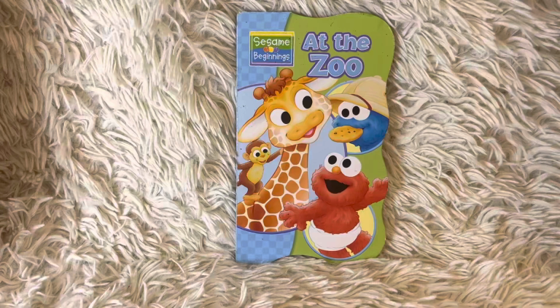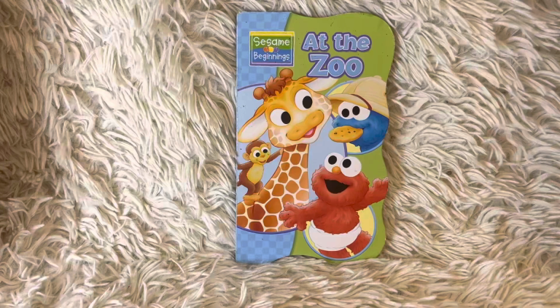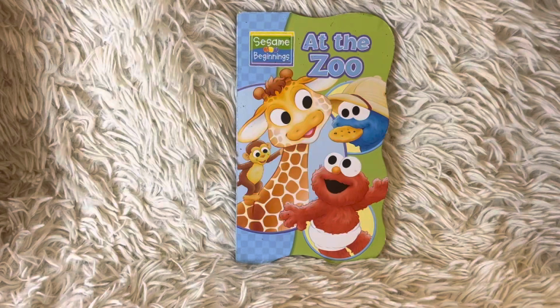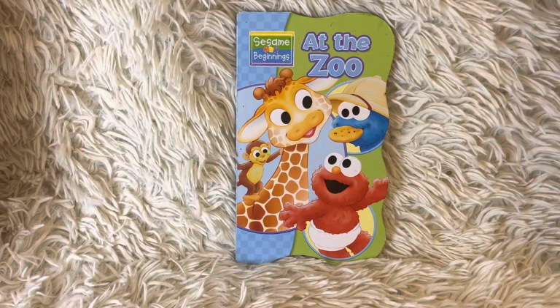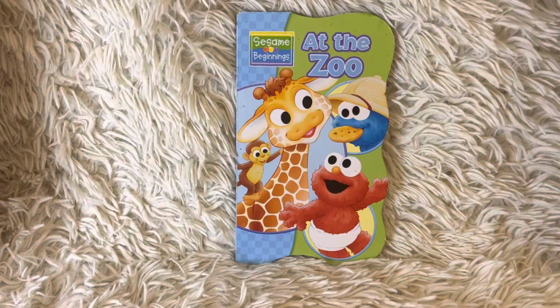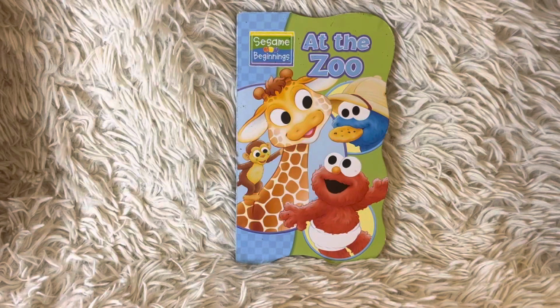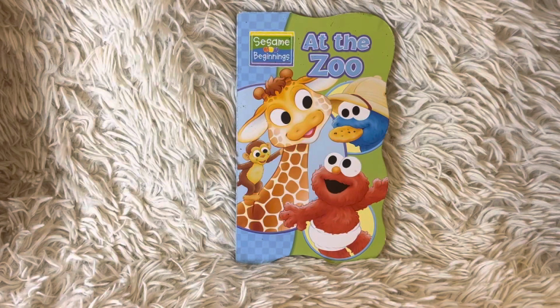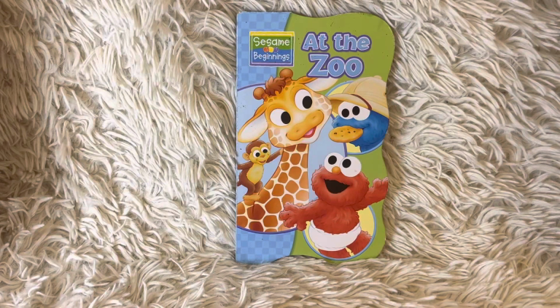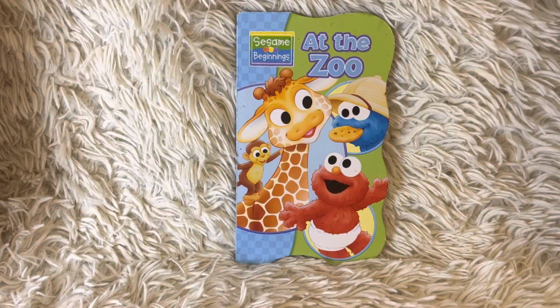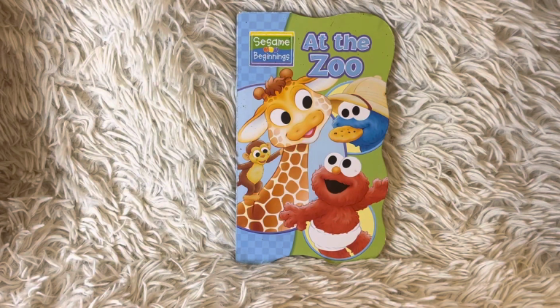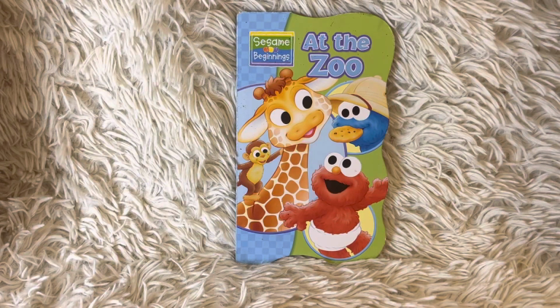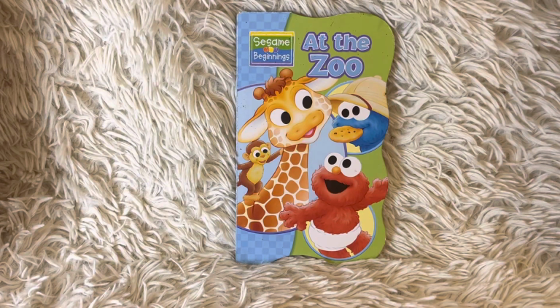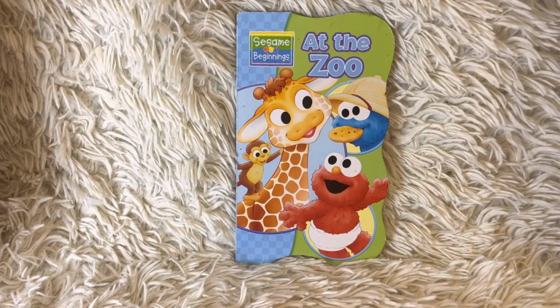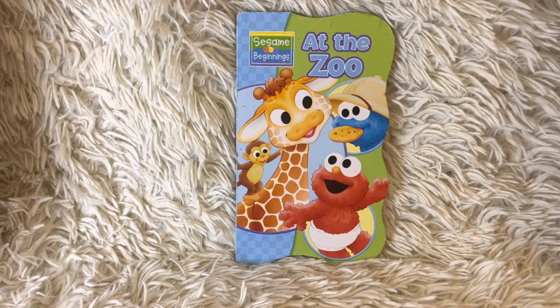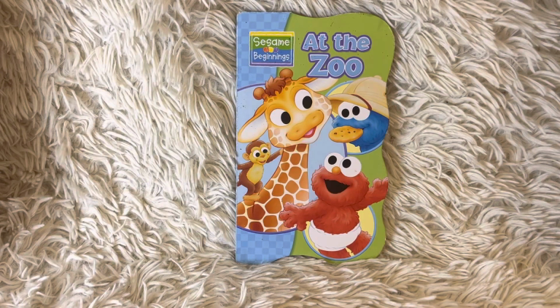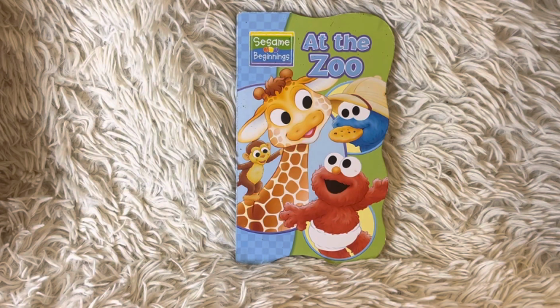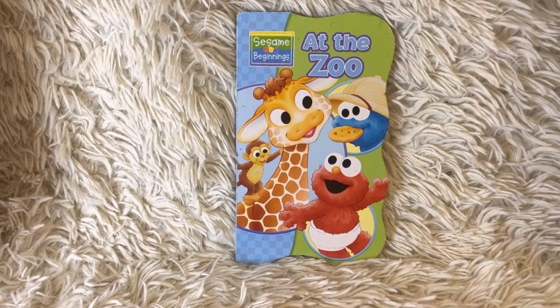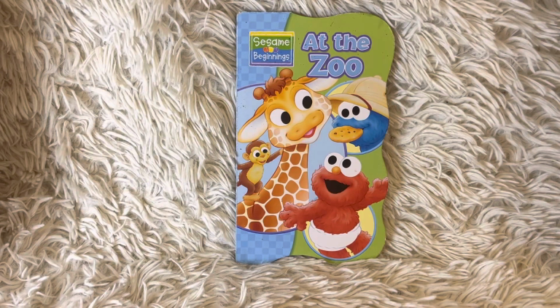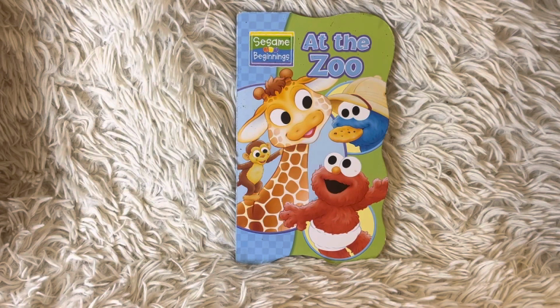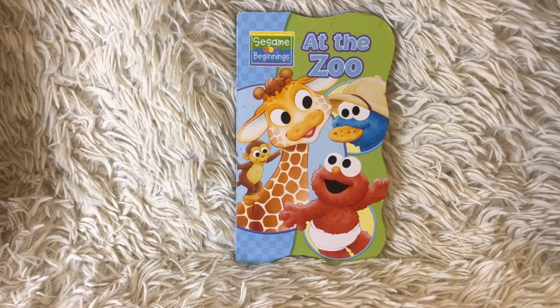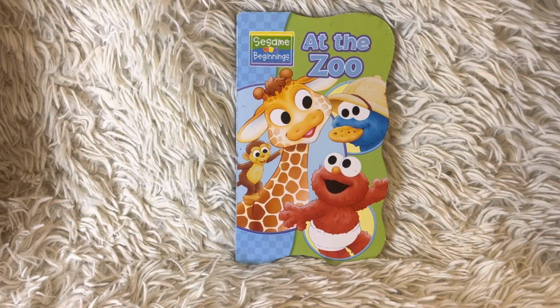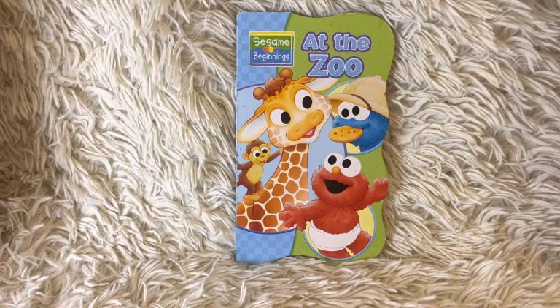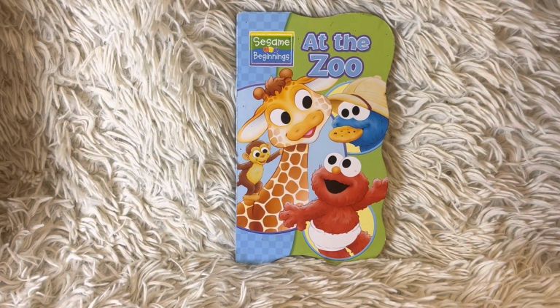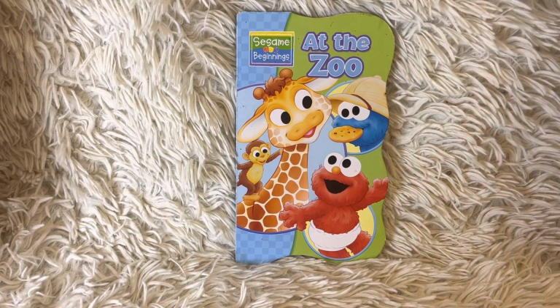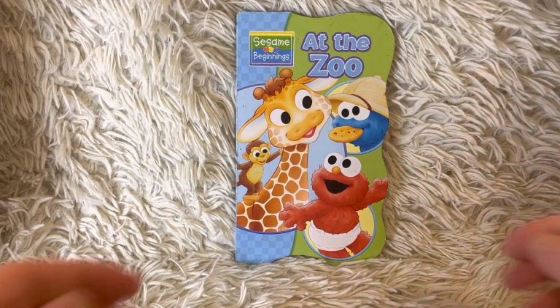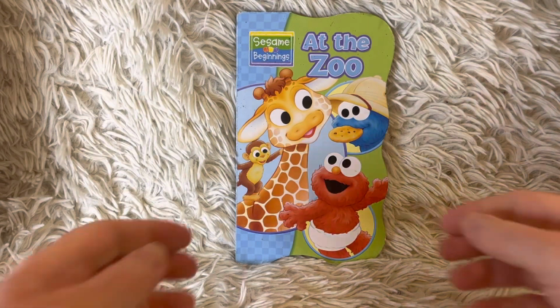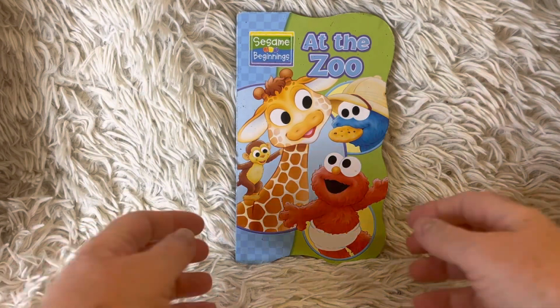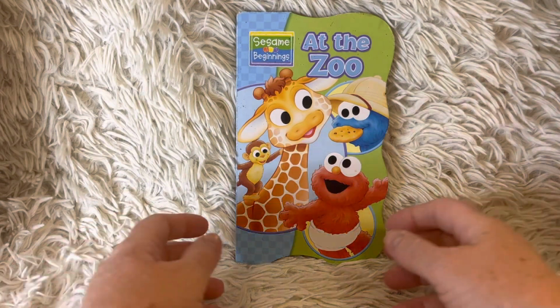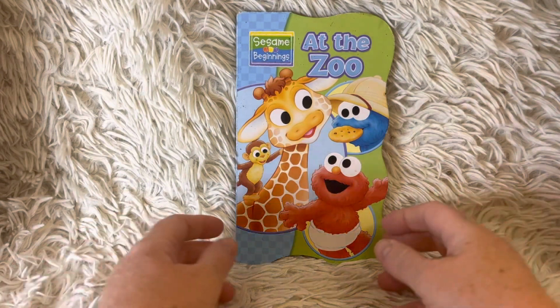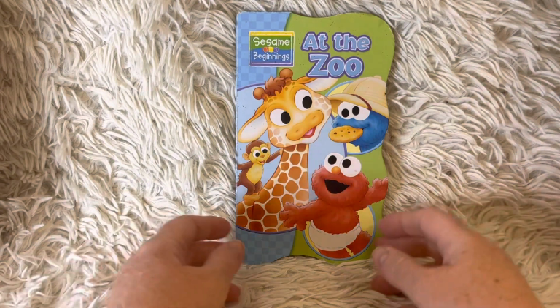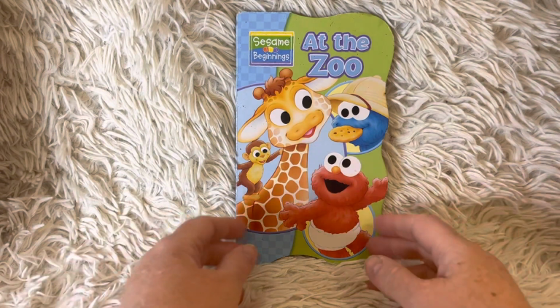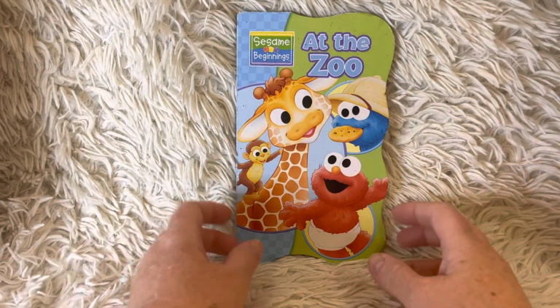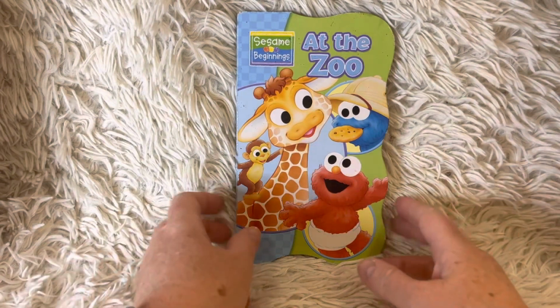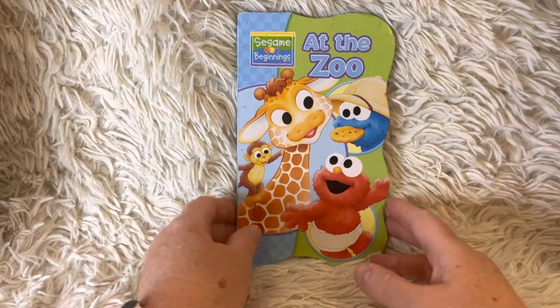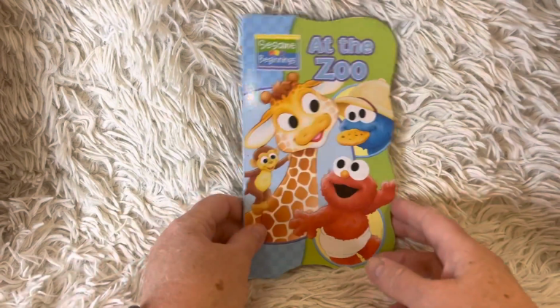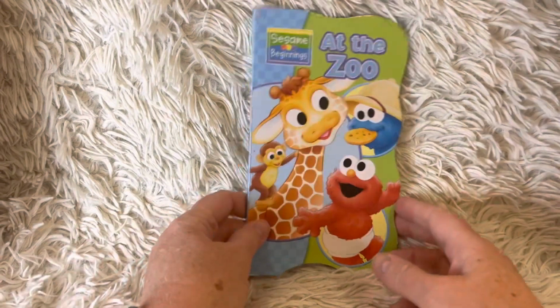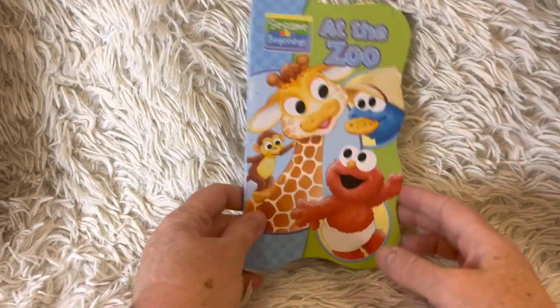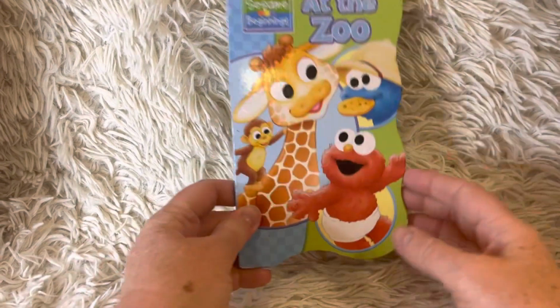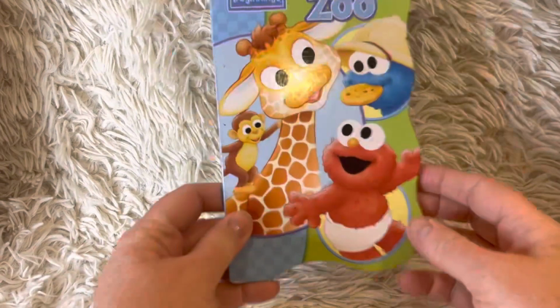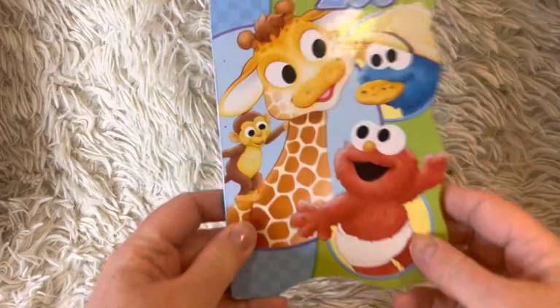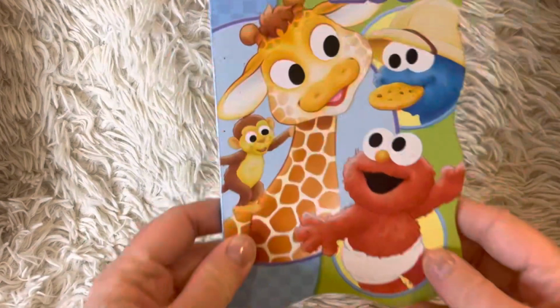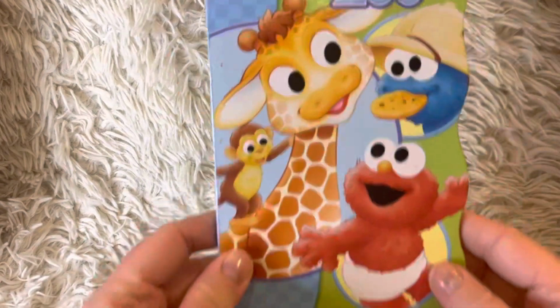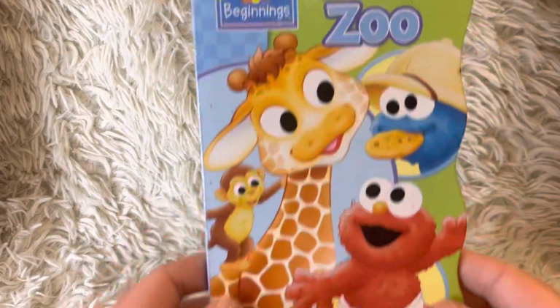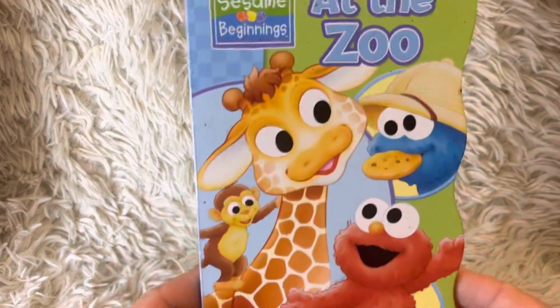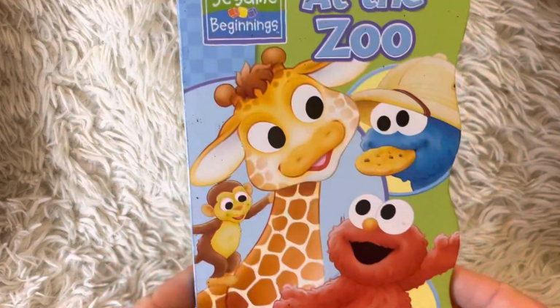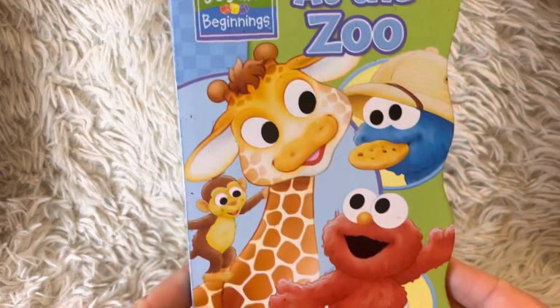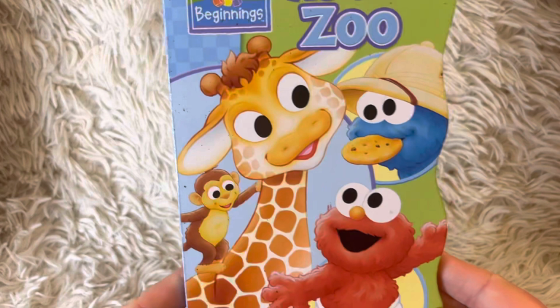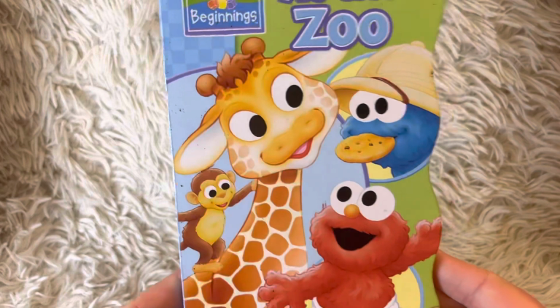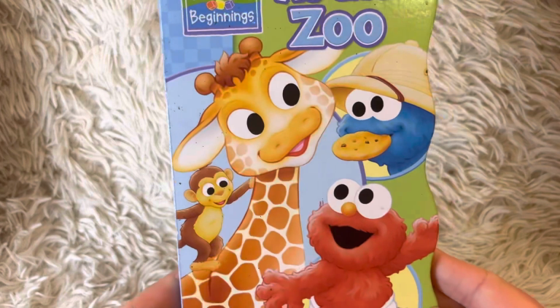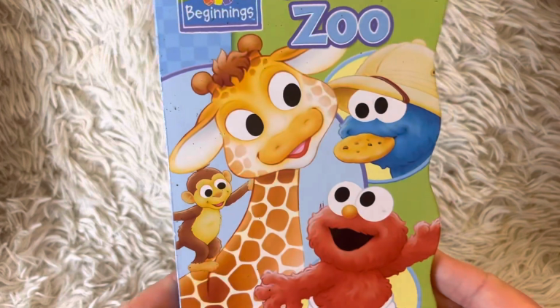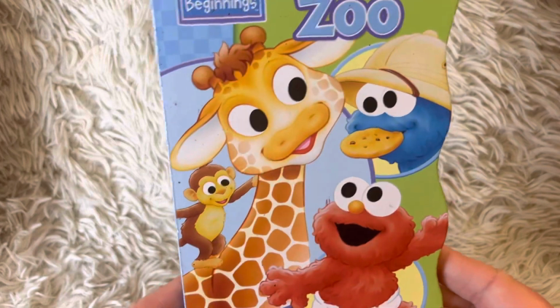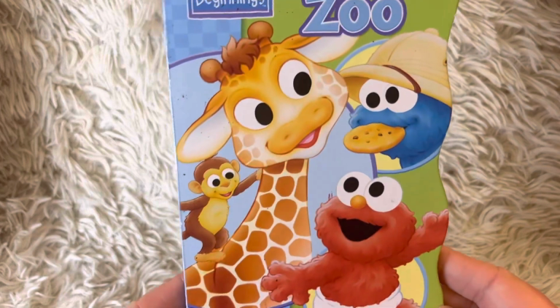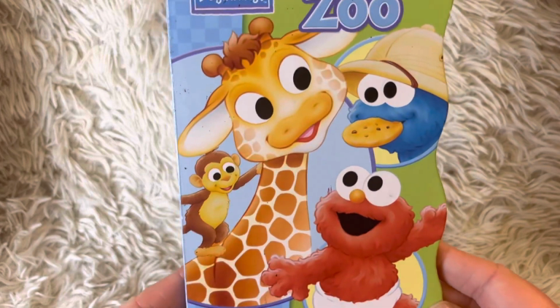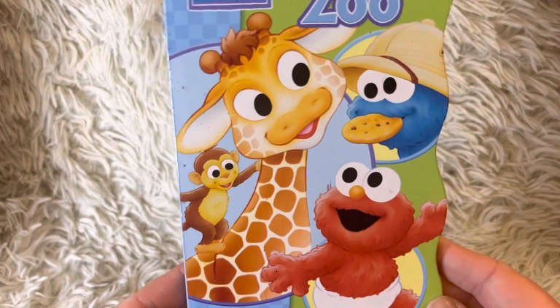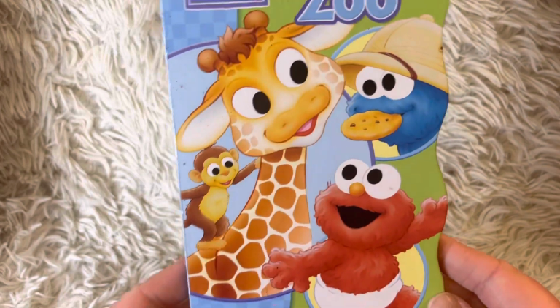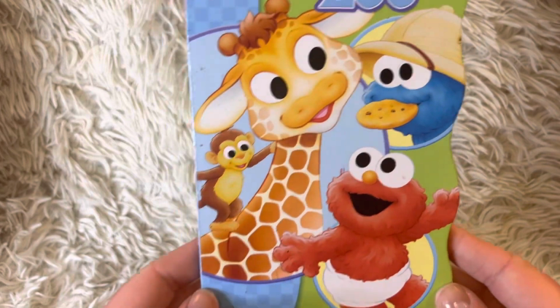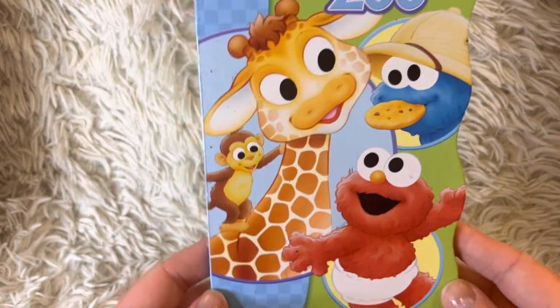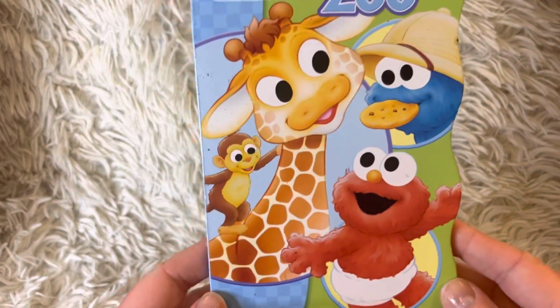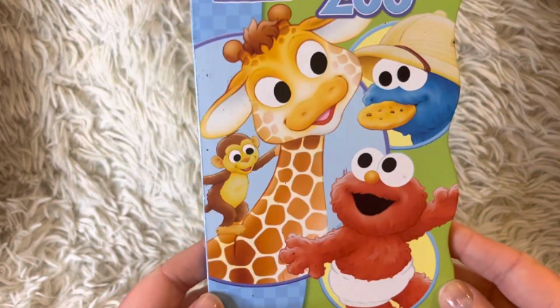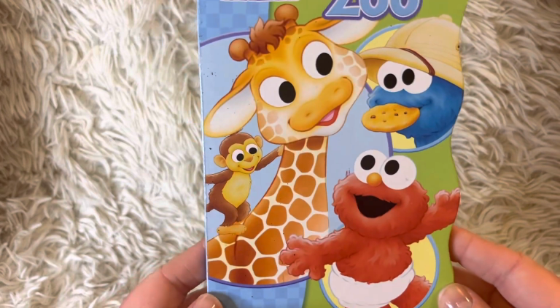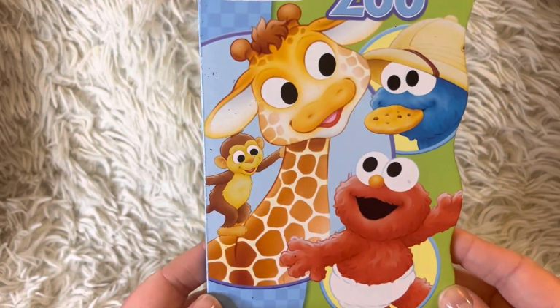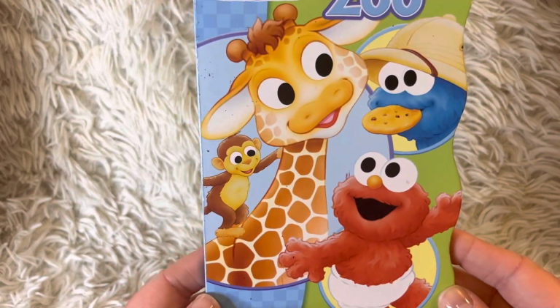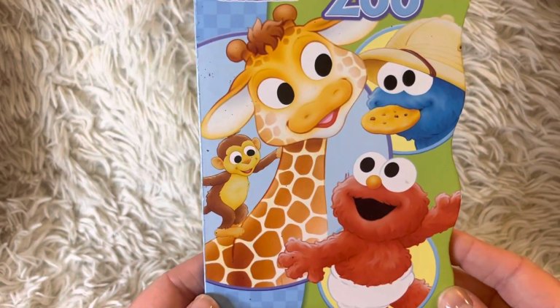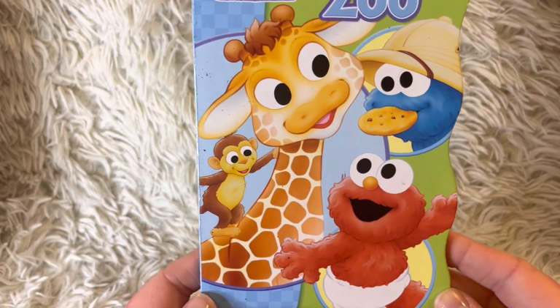Hi friends, and welcome to Book a Day for Little Learners. Today we're reading At the Zoo. Have you been to the zoo recently?